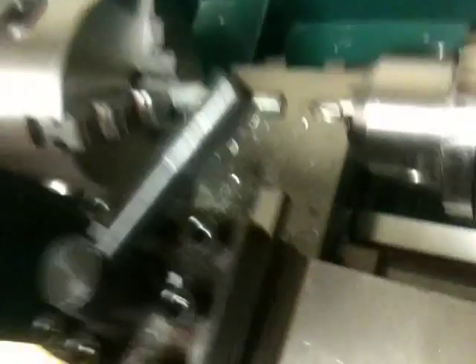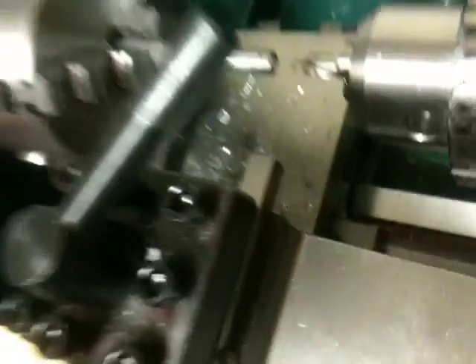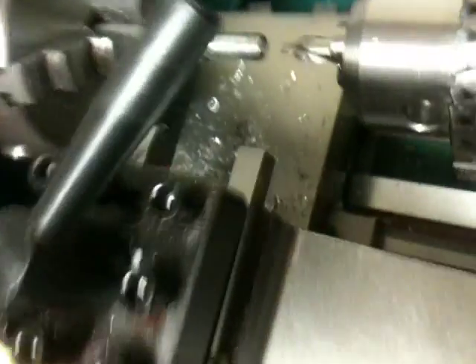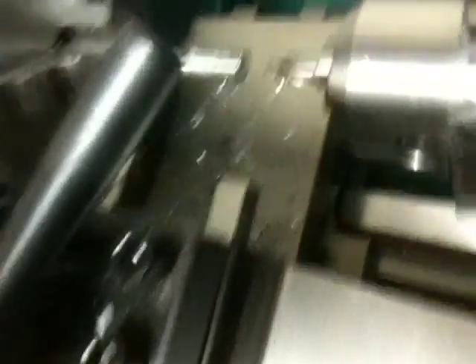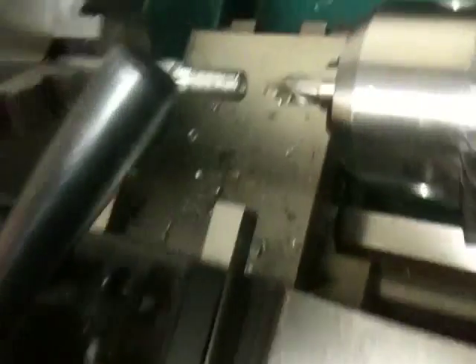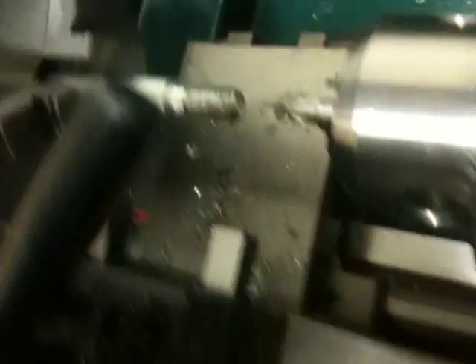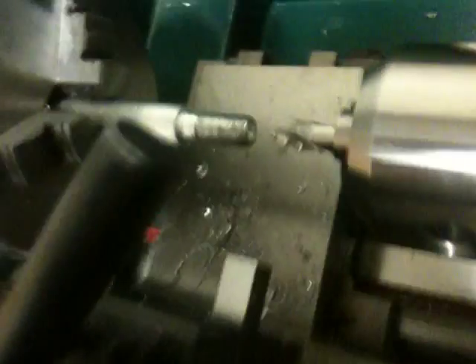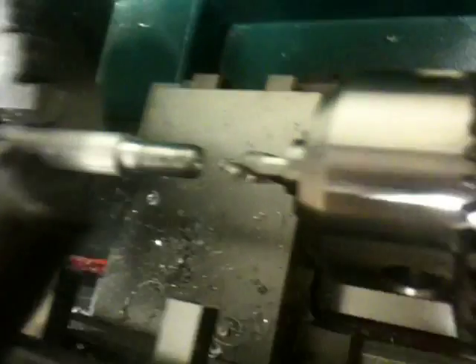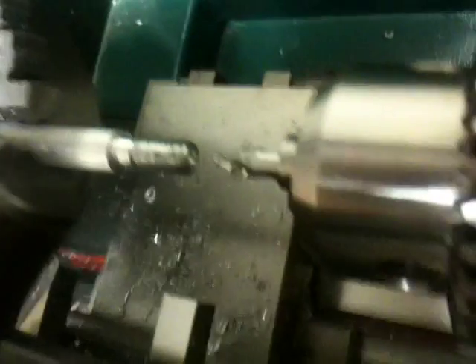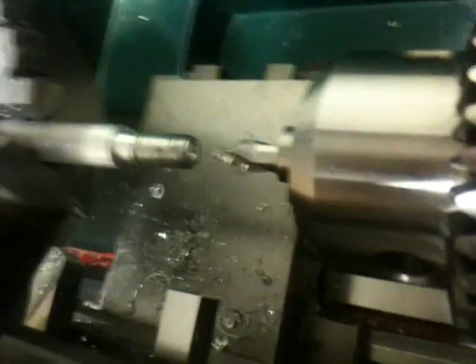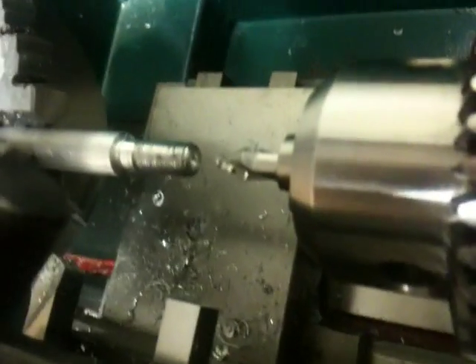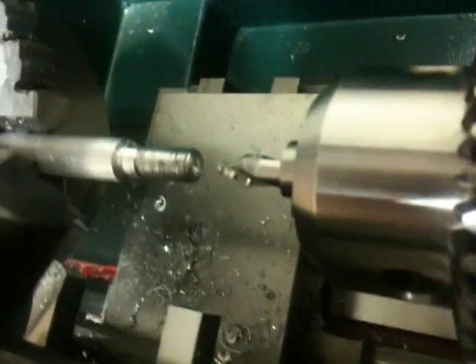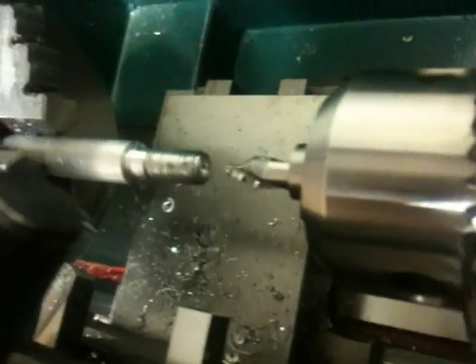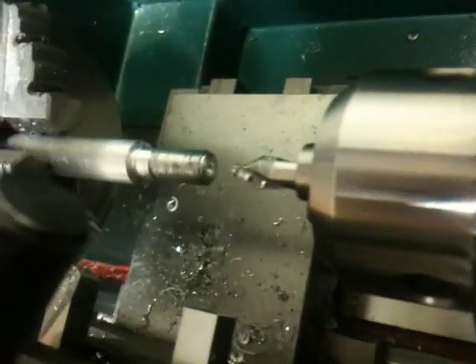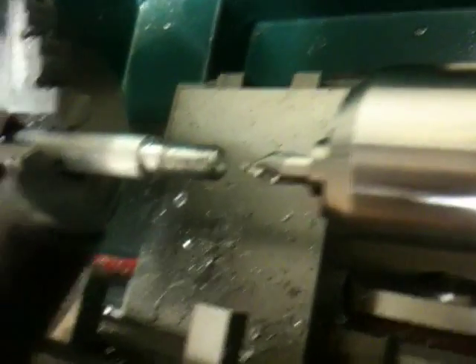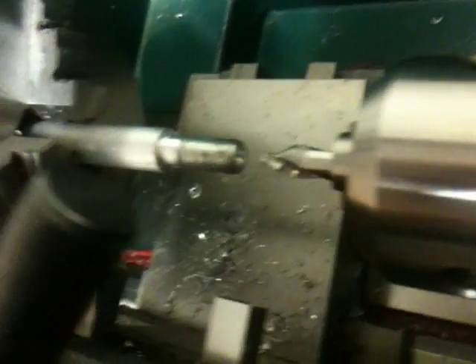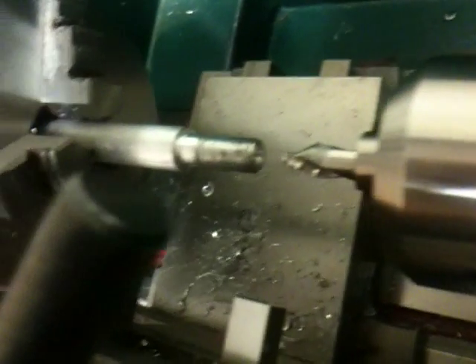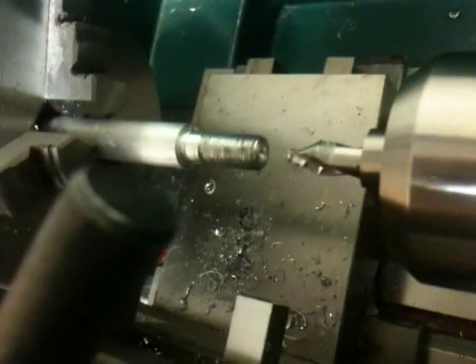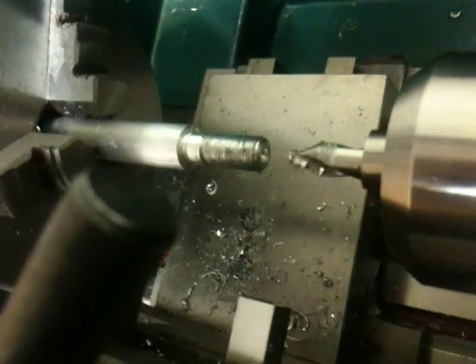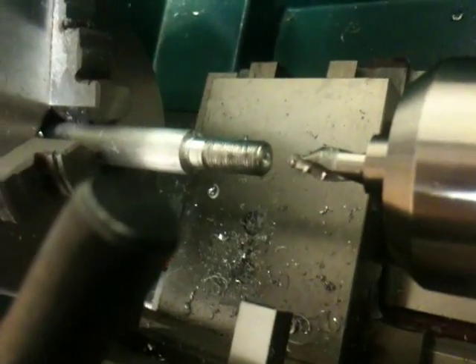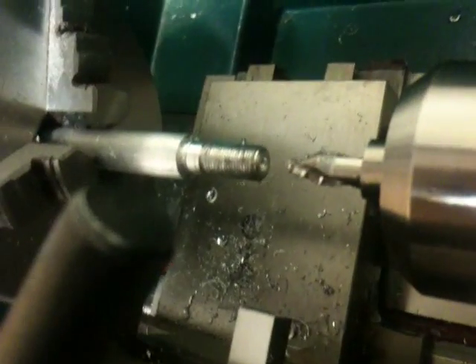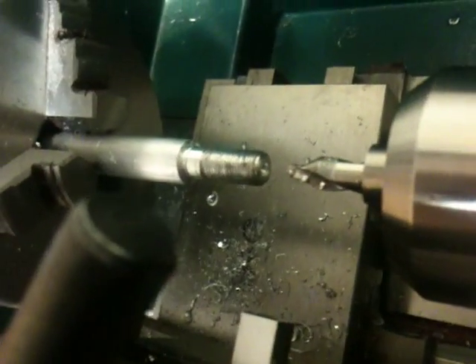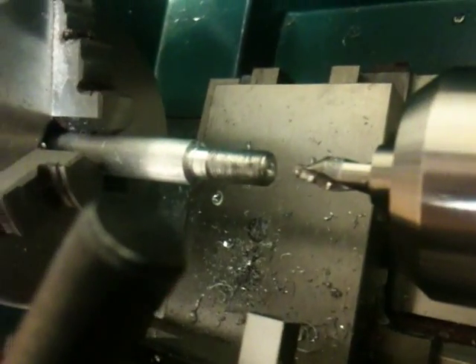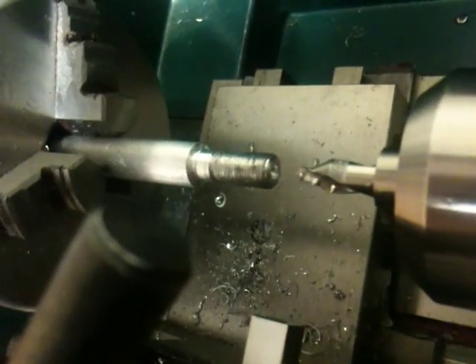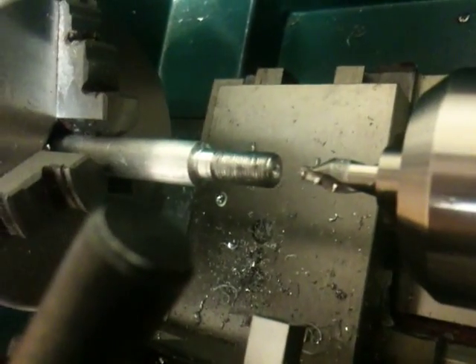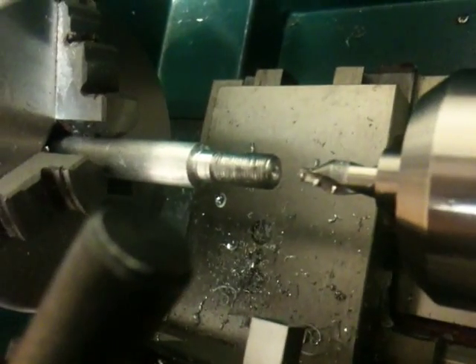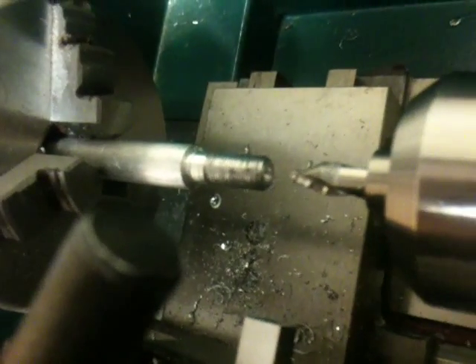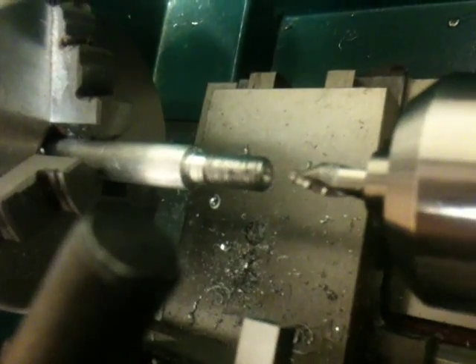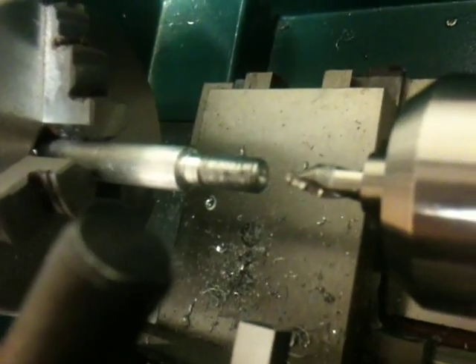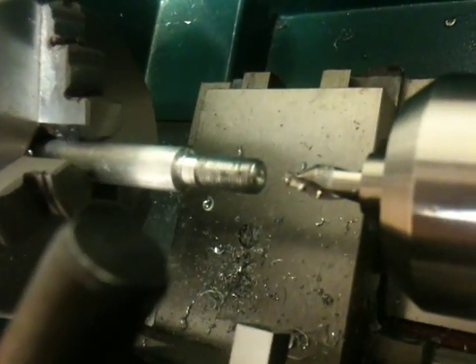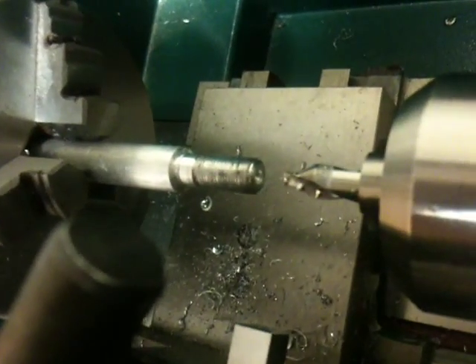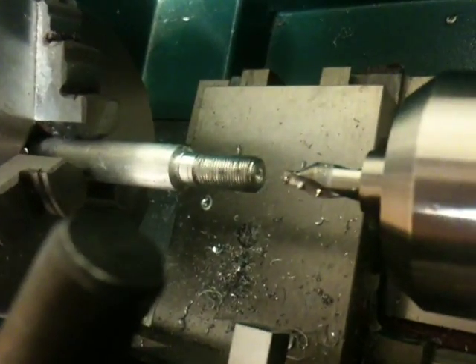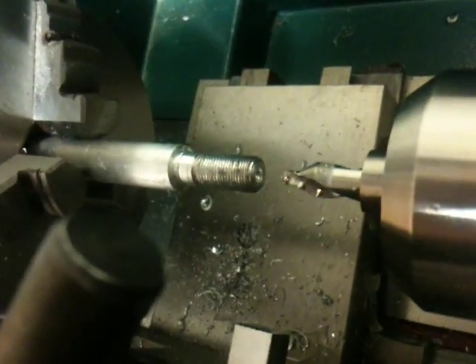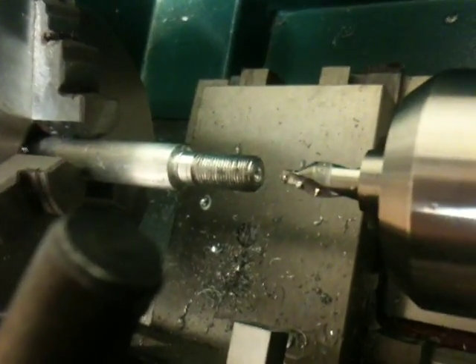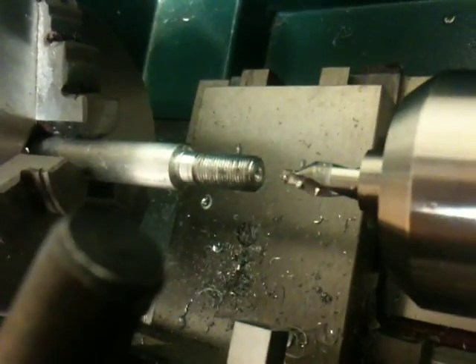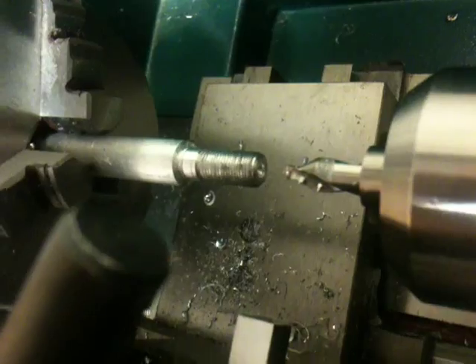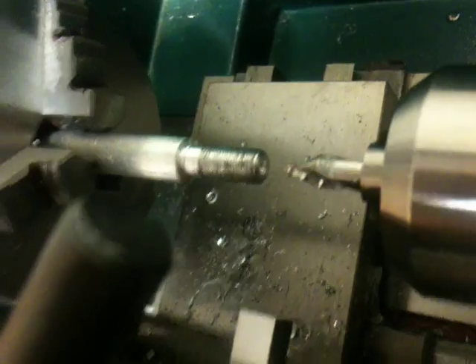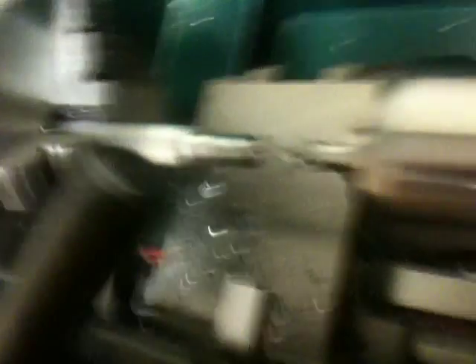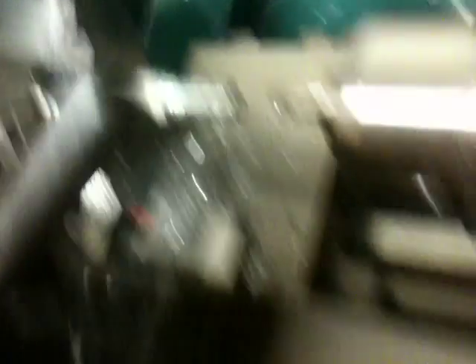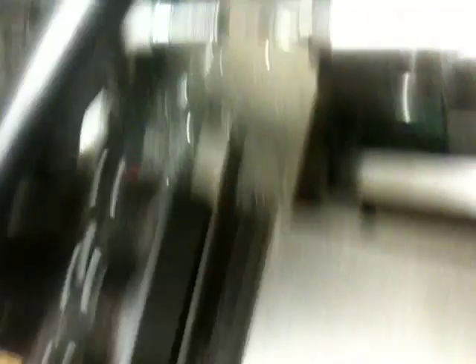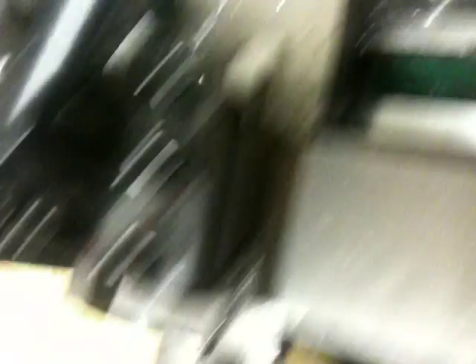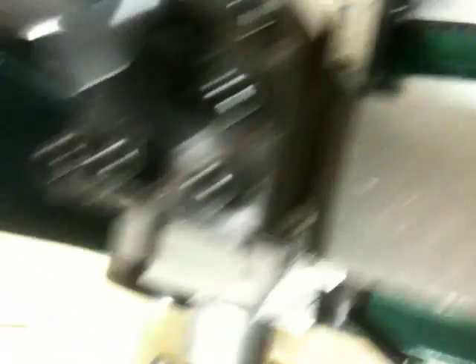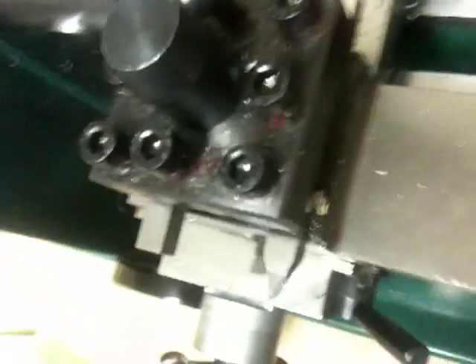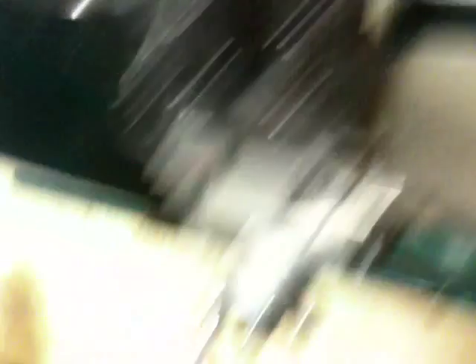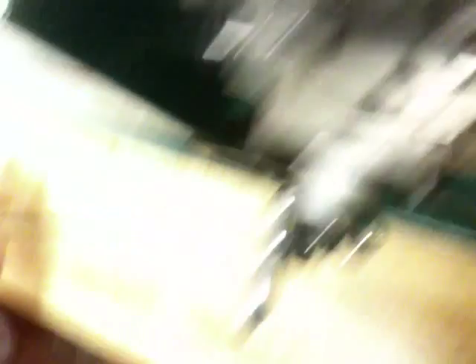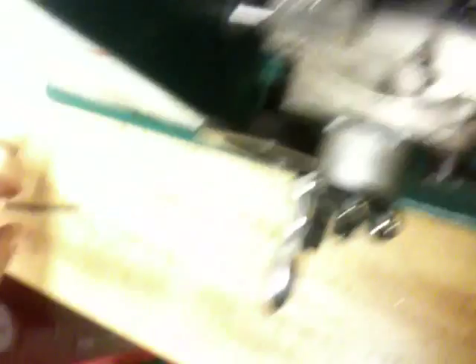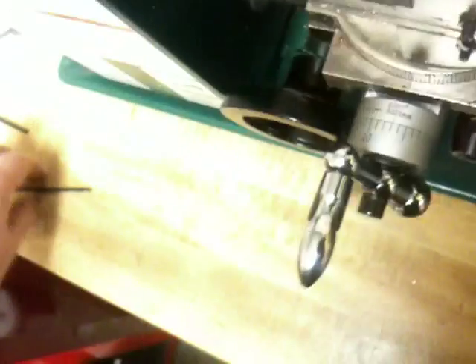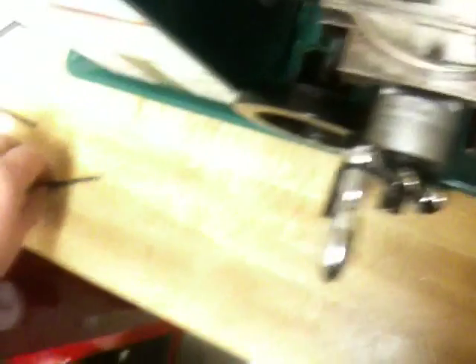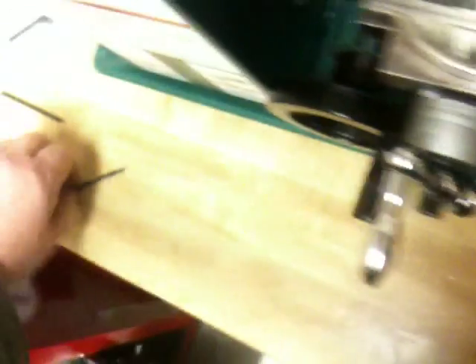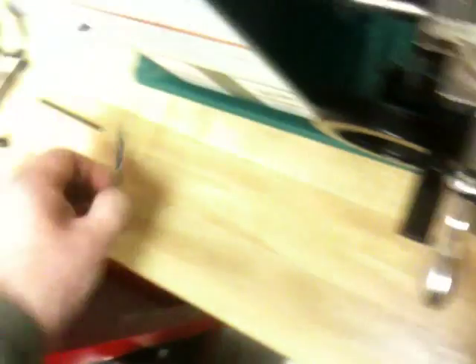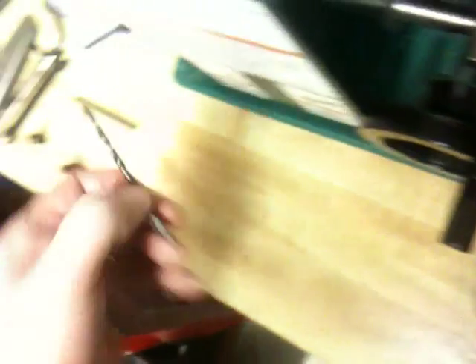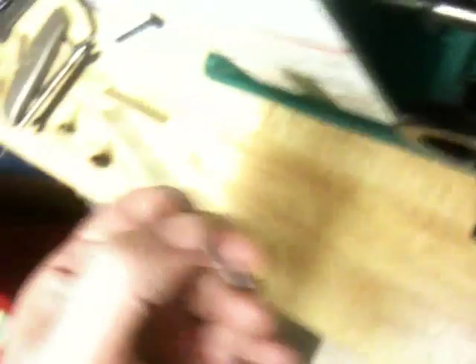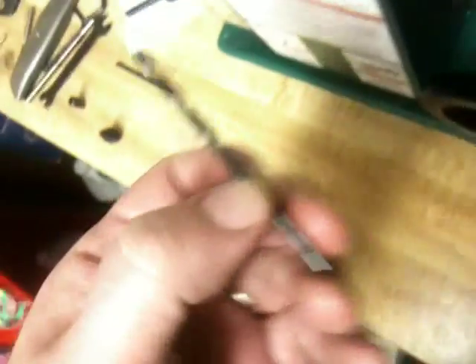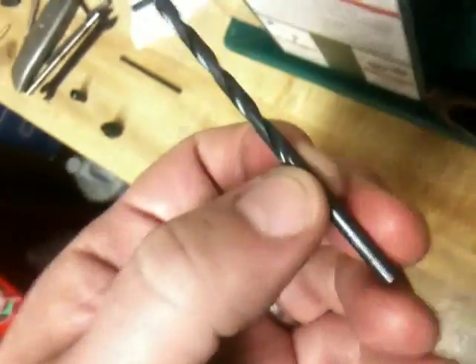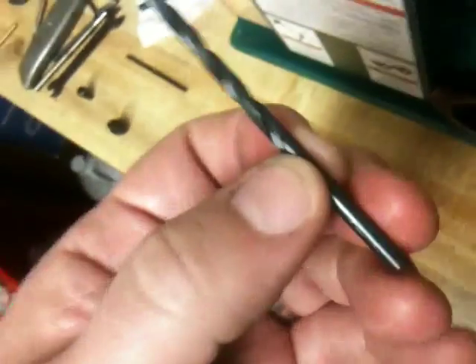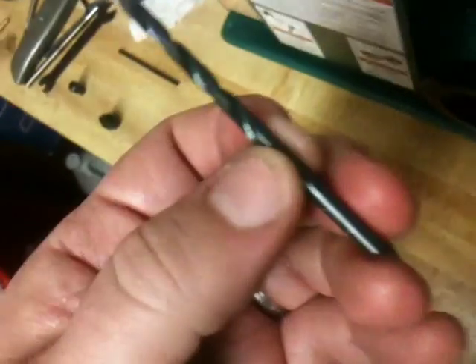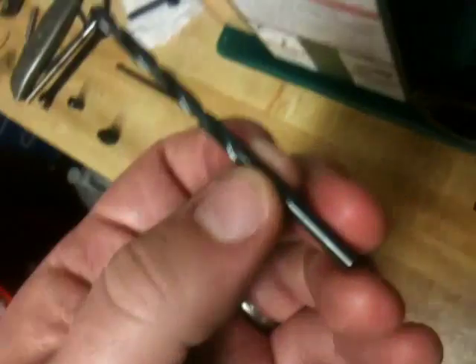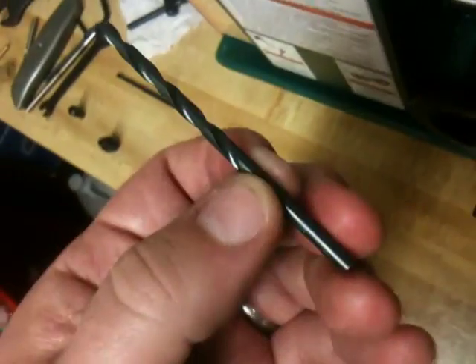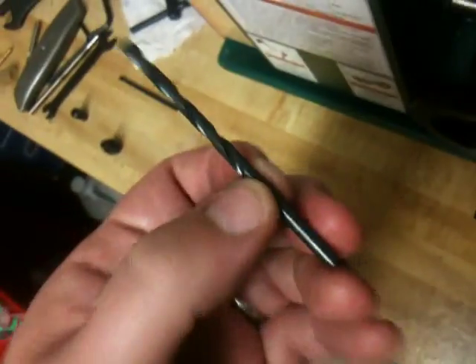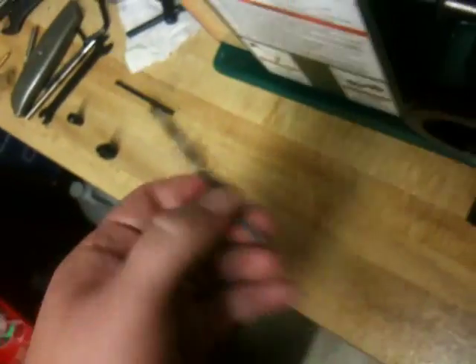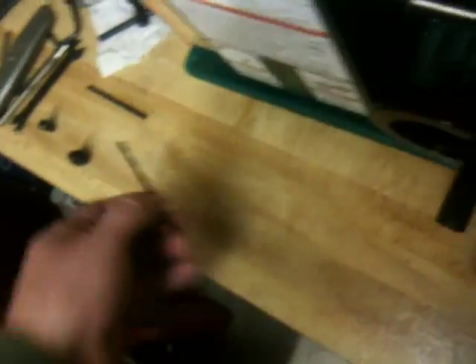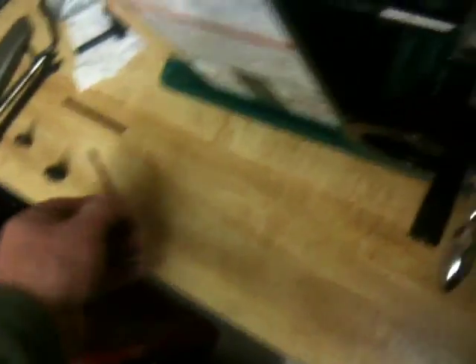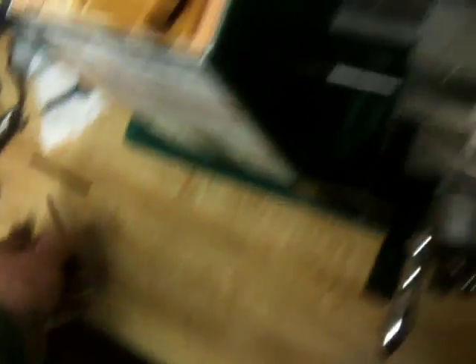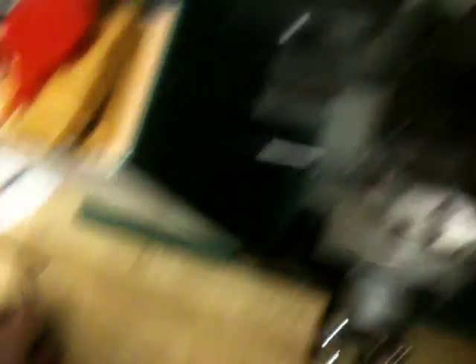So that's all I really need to do at the beginning to start that hole right there, and that'll help center when I use a drill bit.